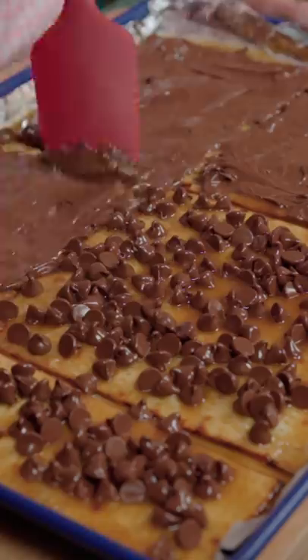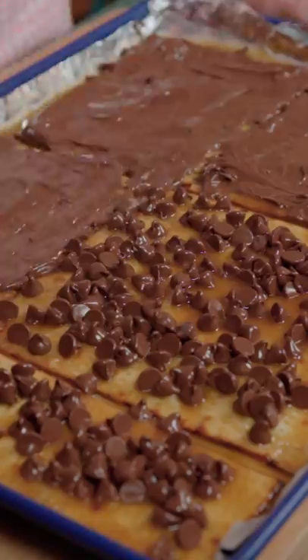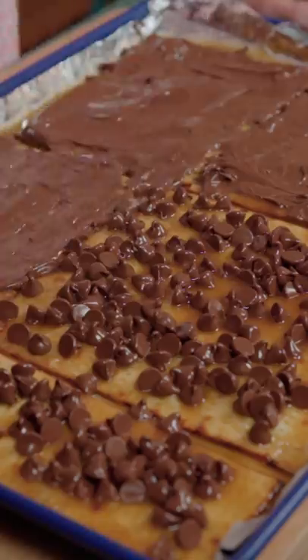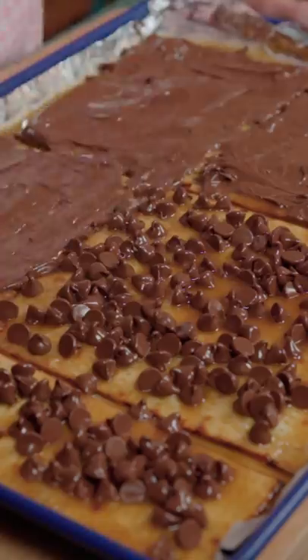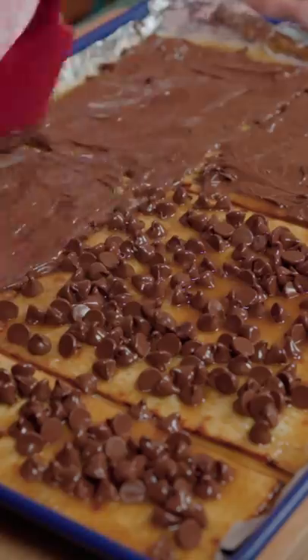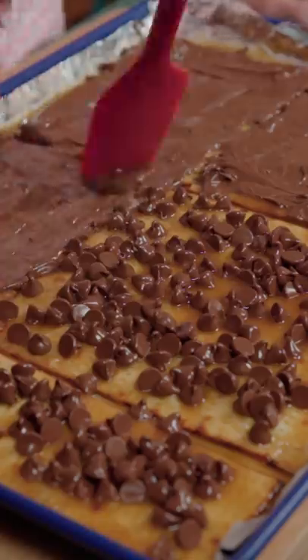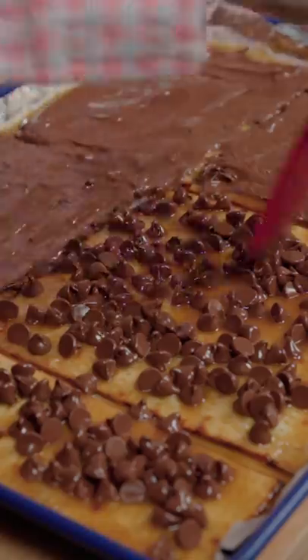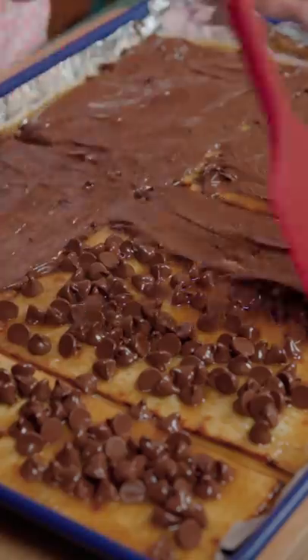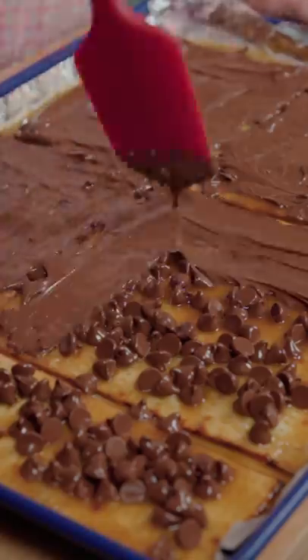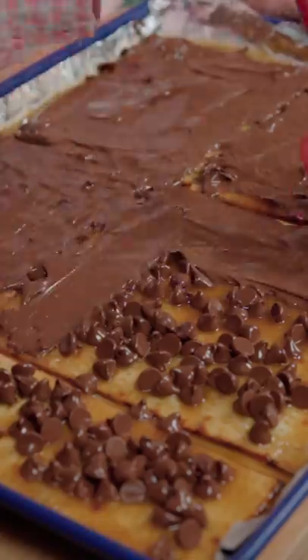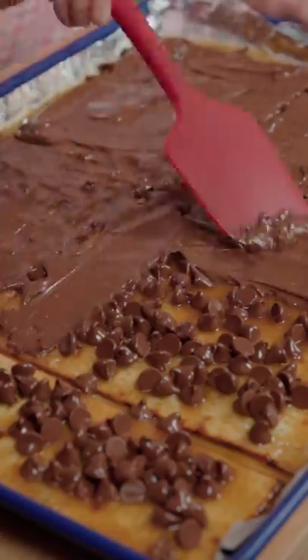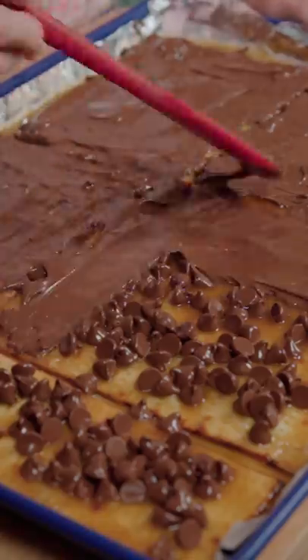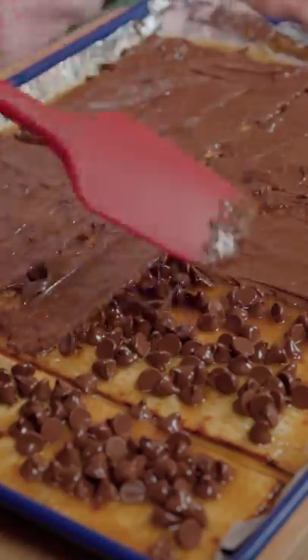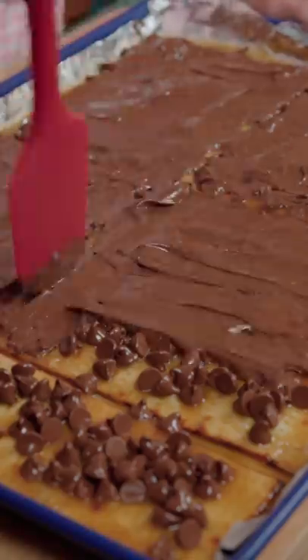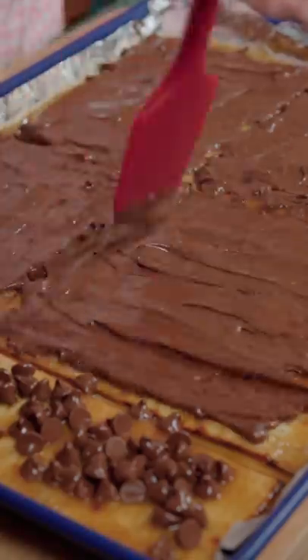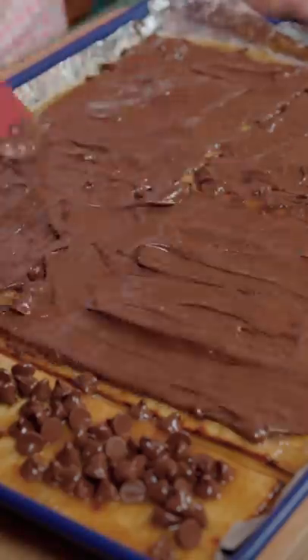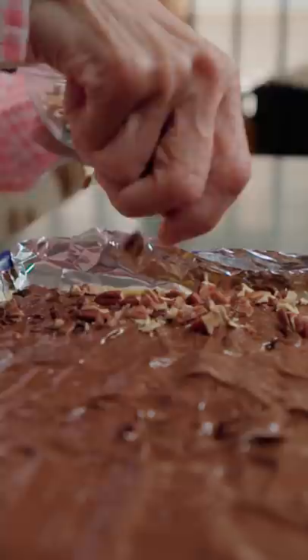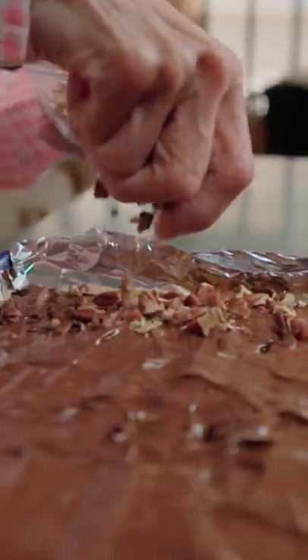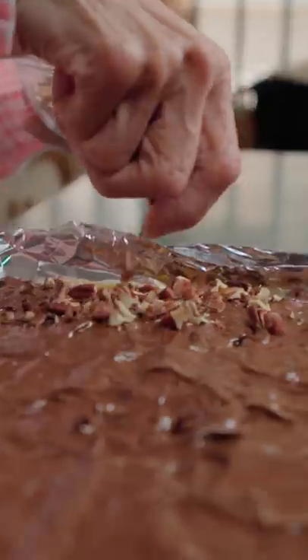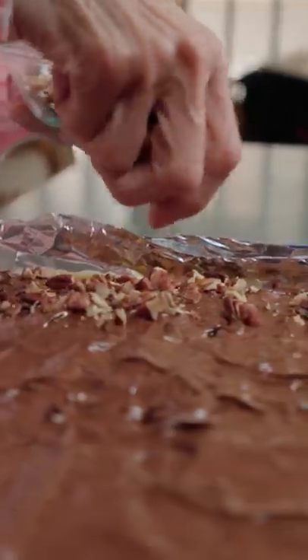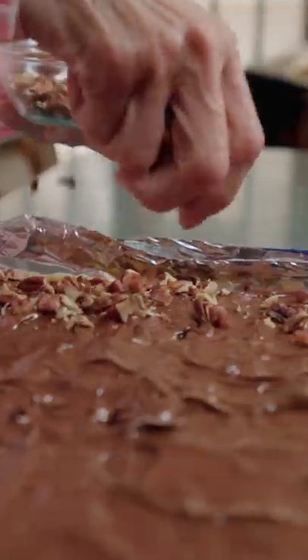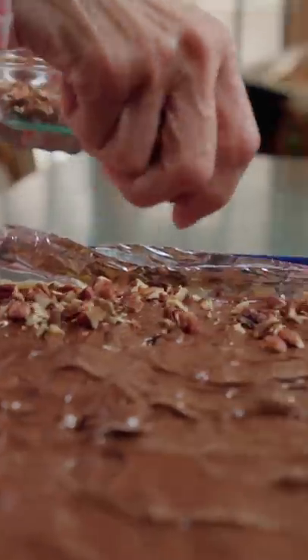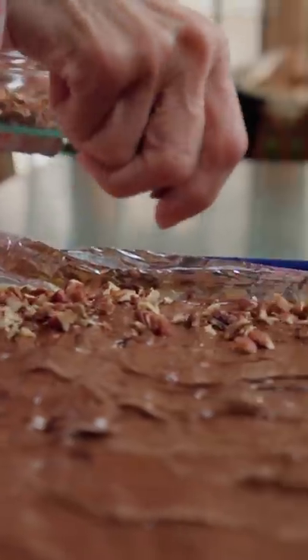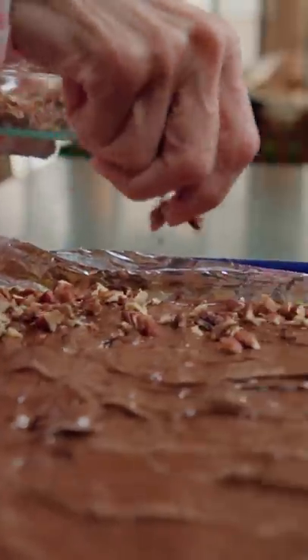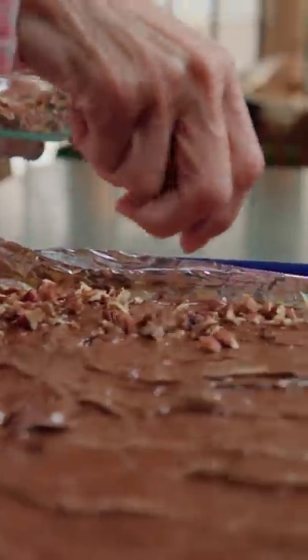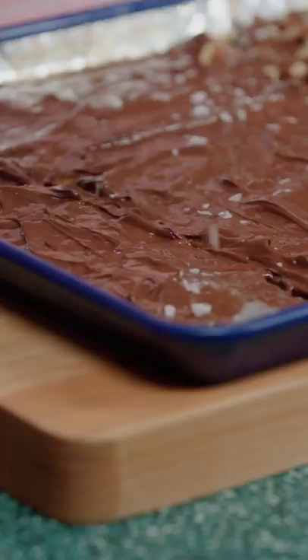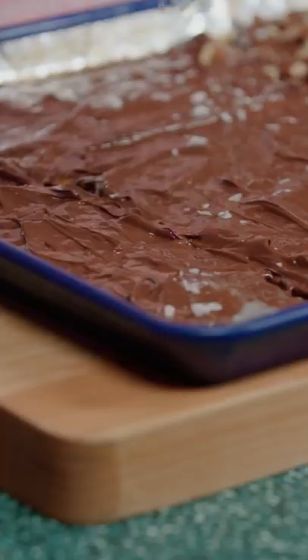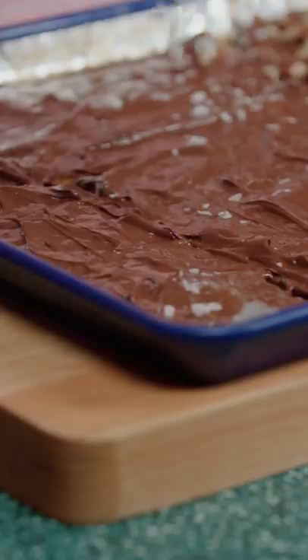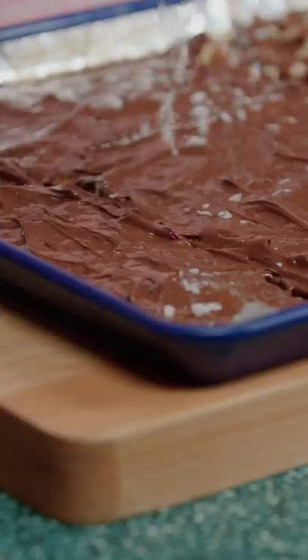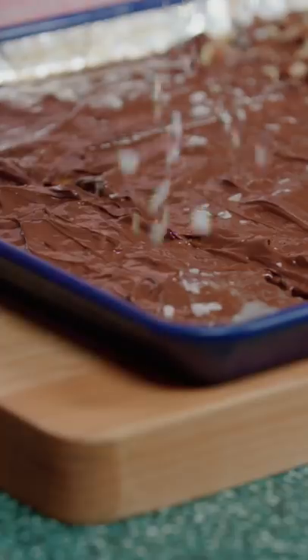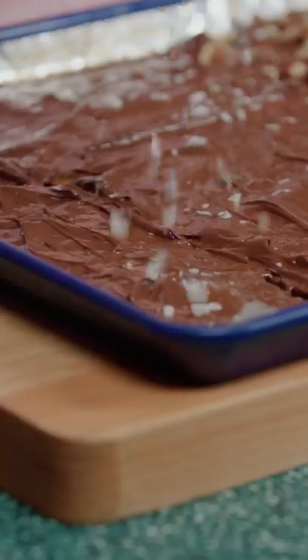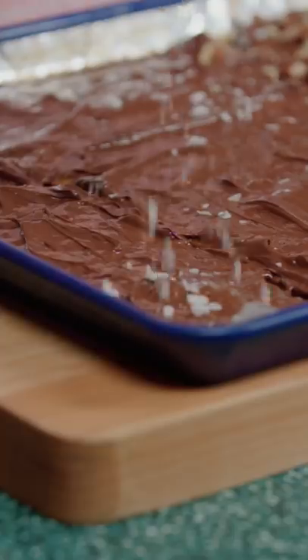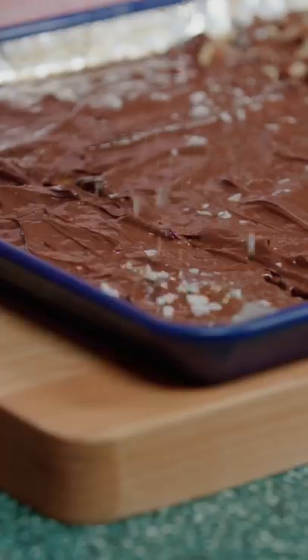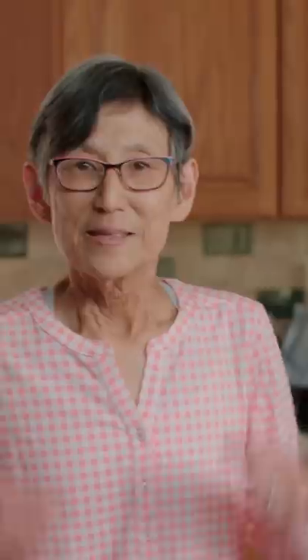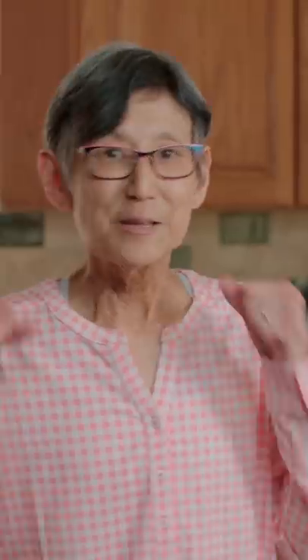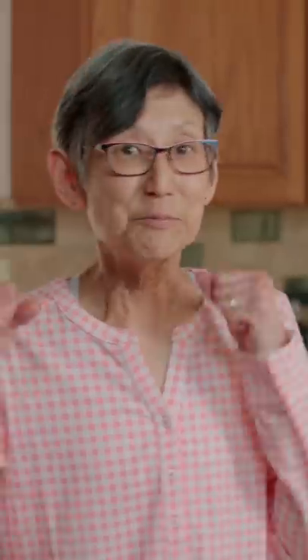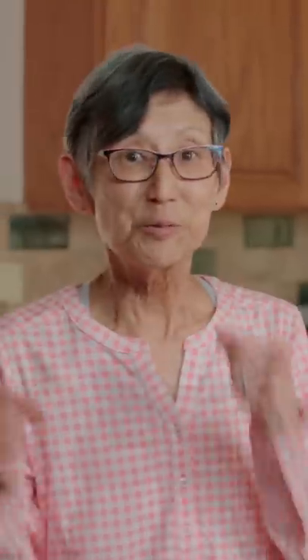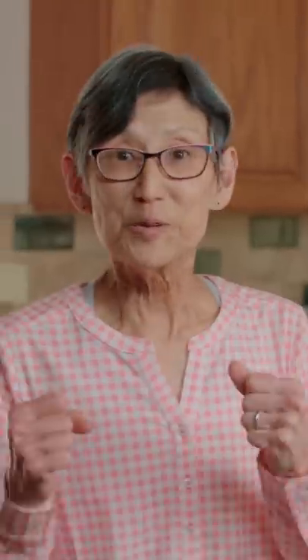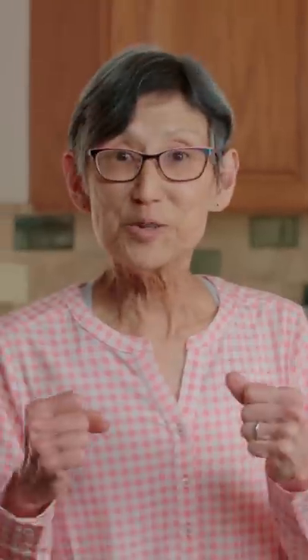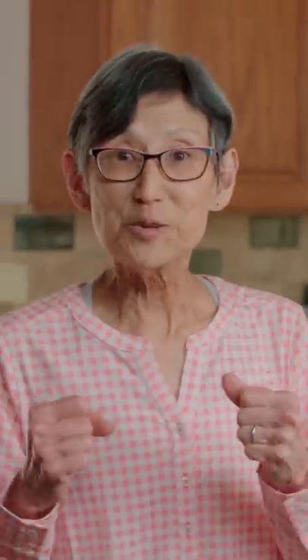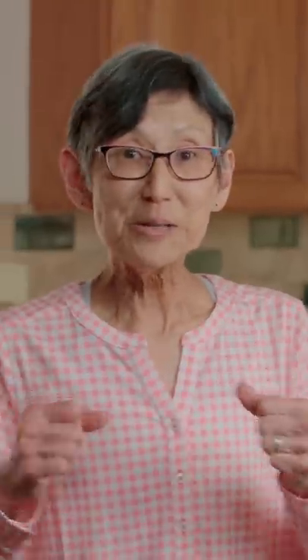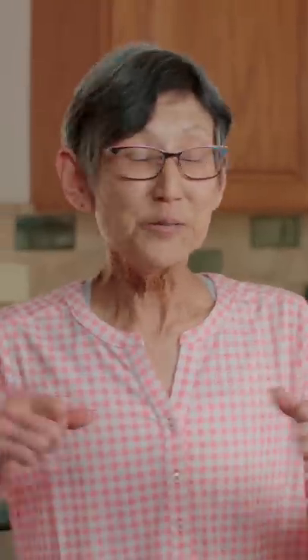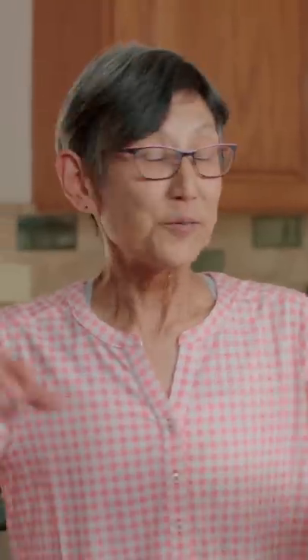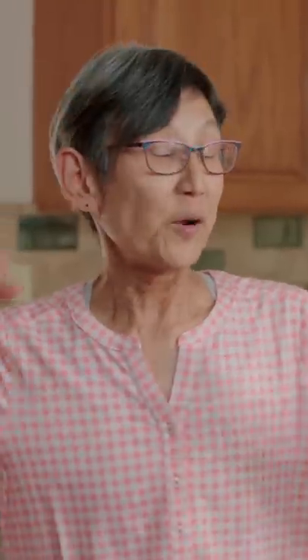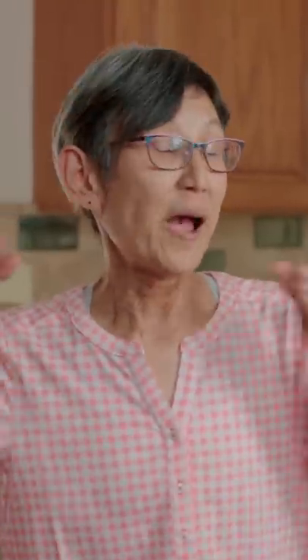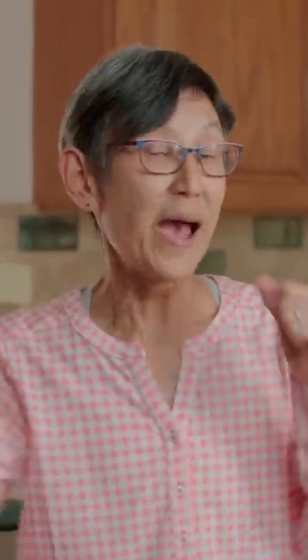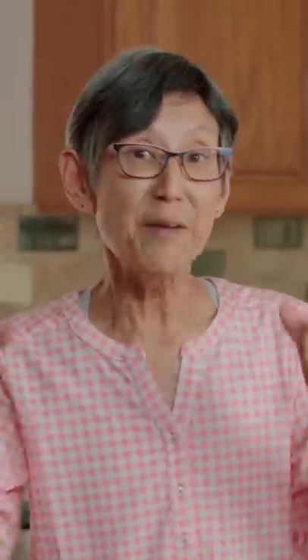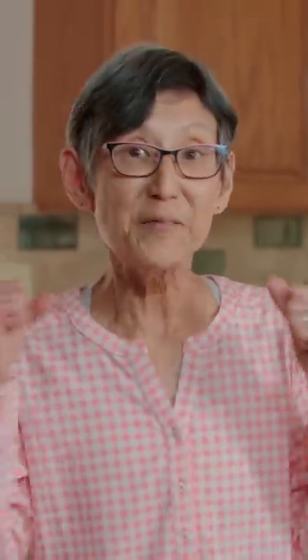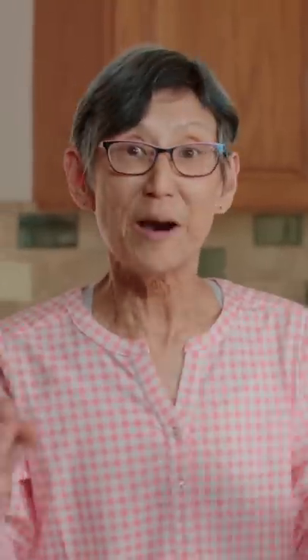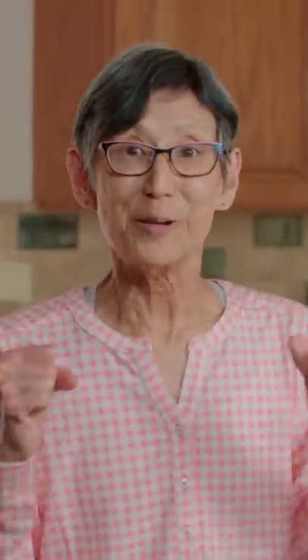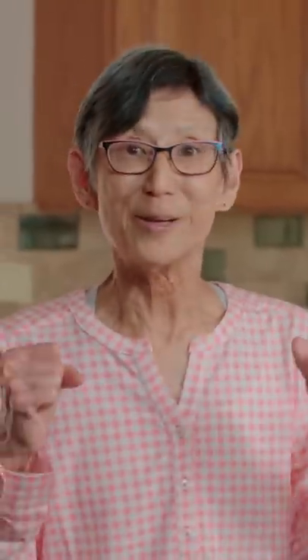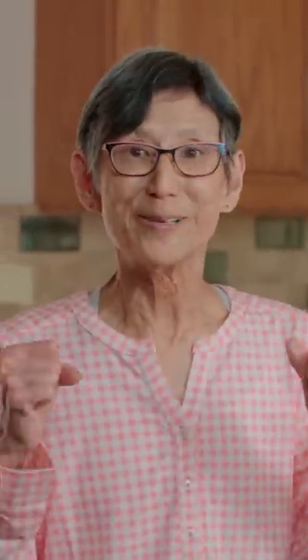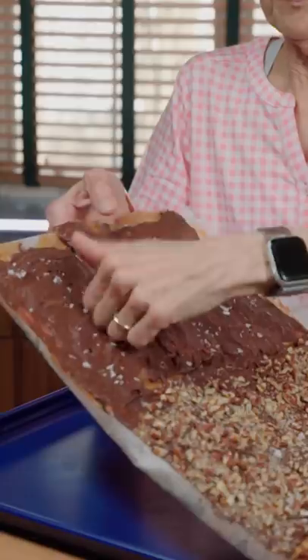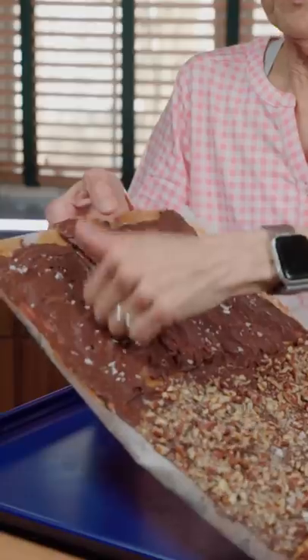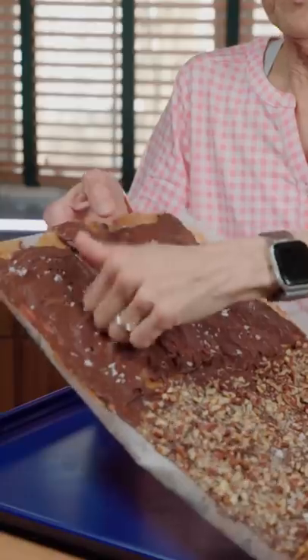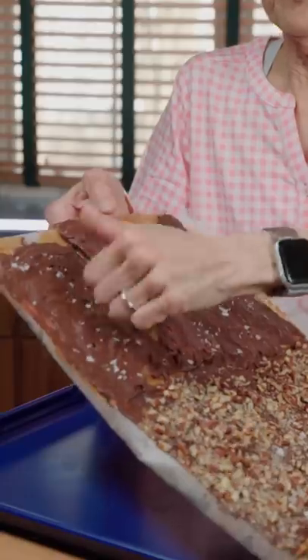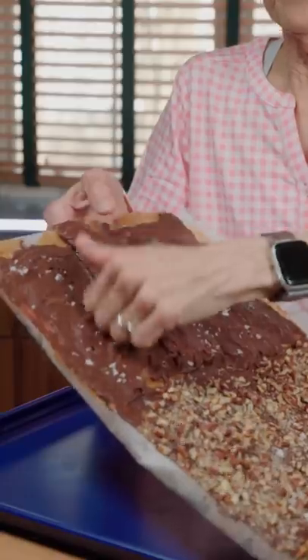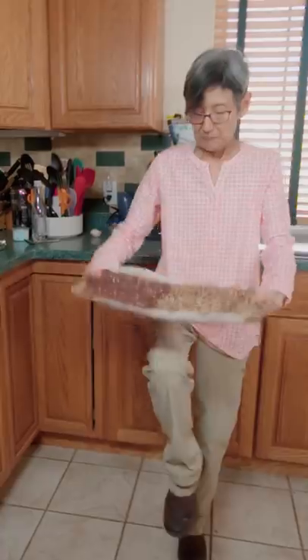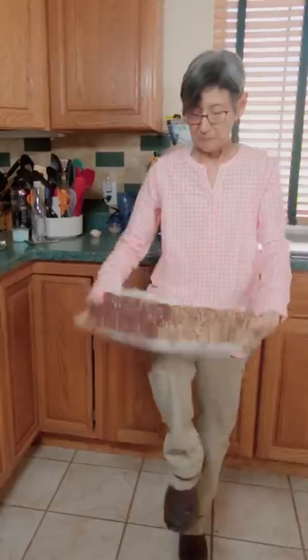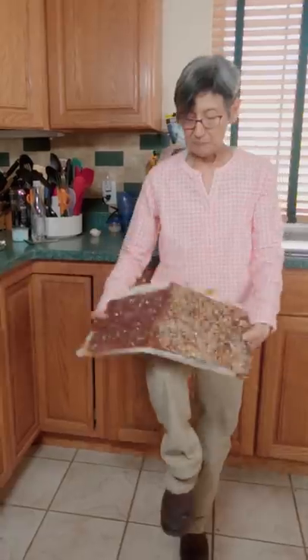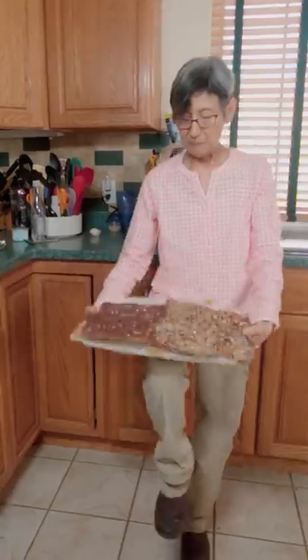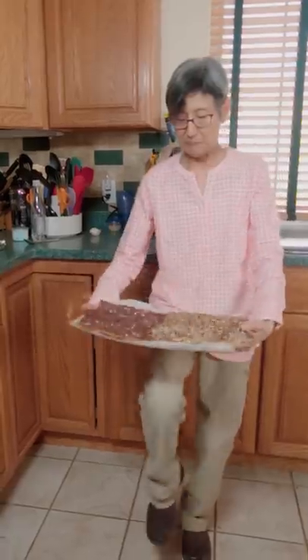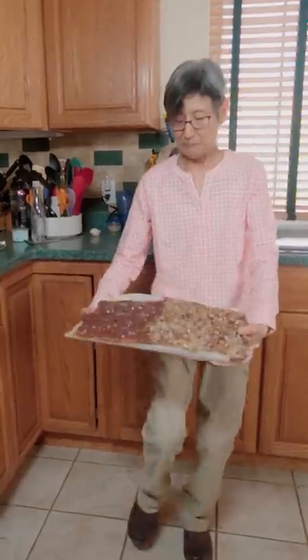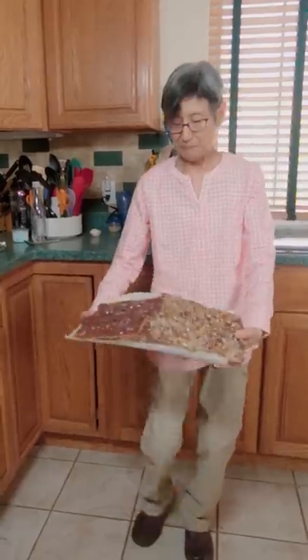Spread the chocolate and top with pecans and flaky salt. Then refrigerate for a half hour.